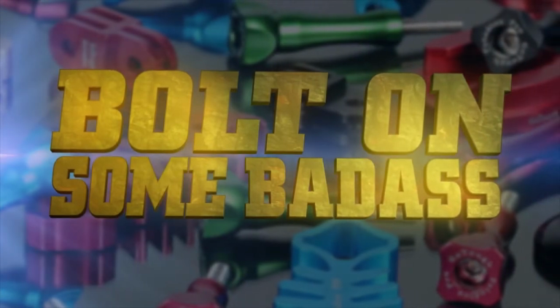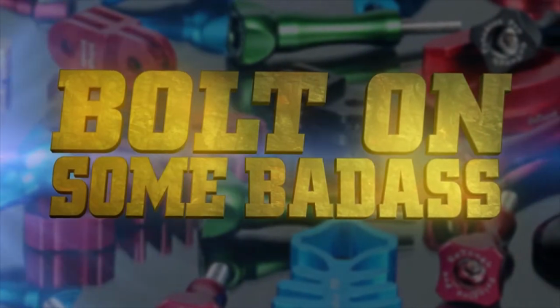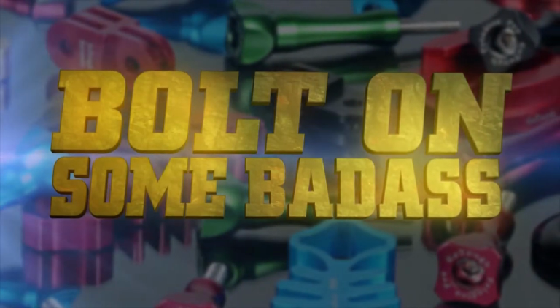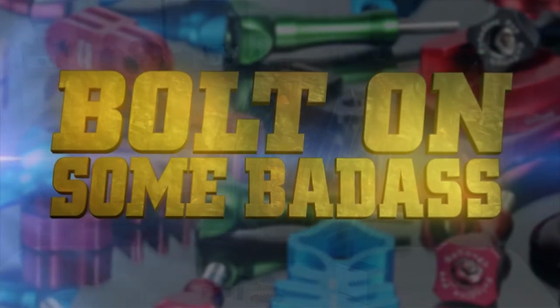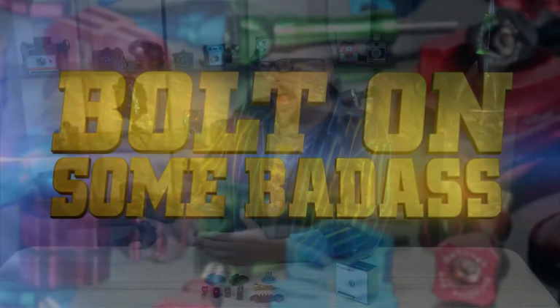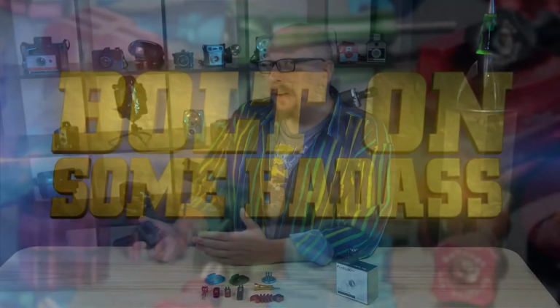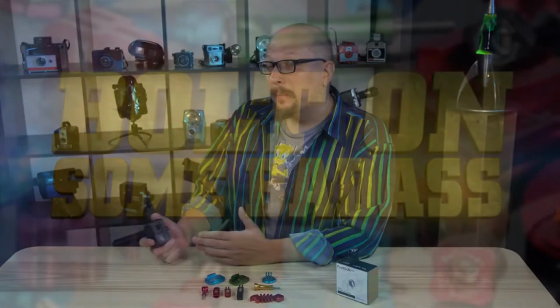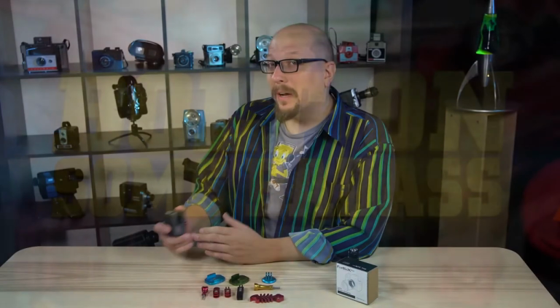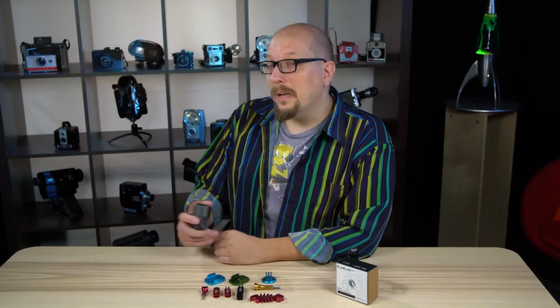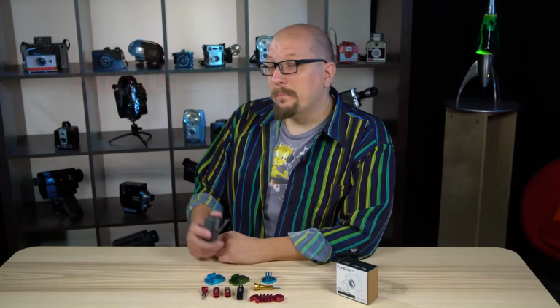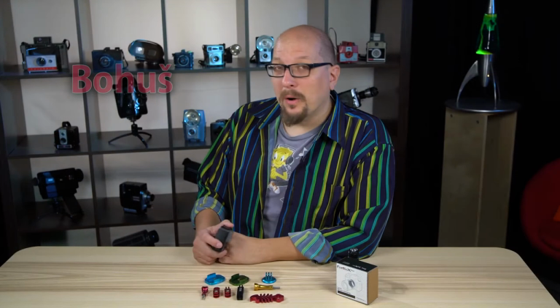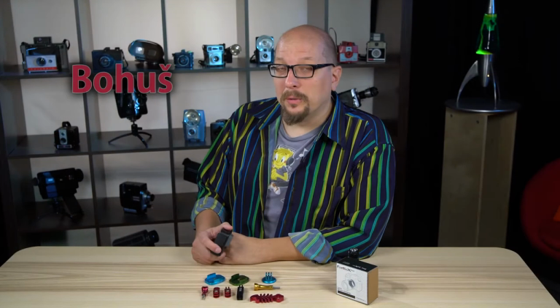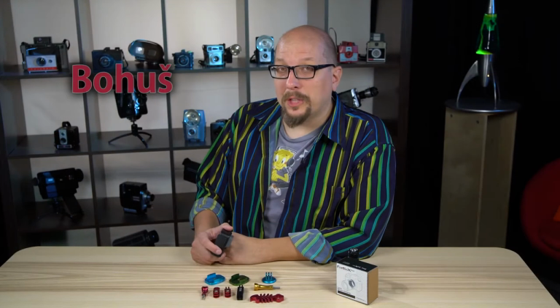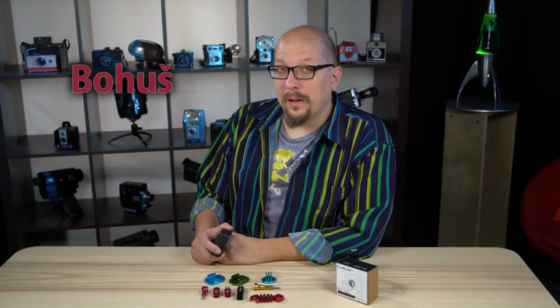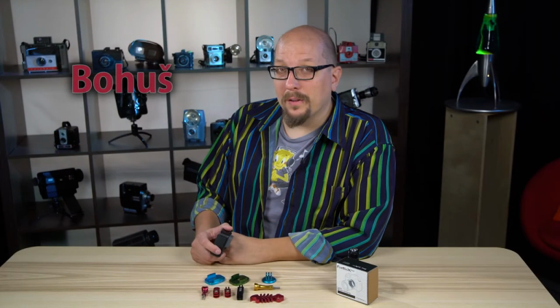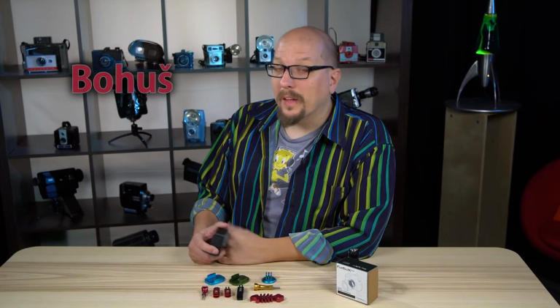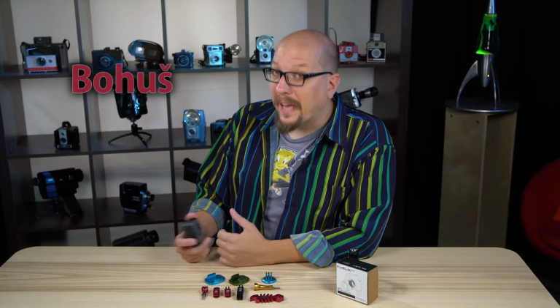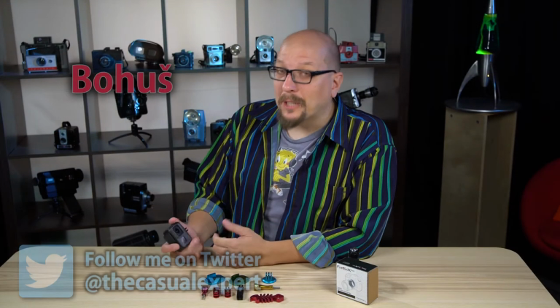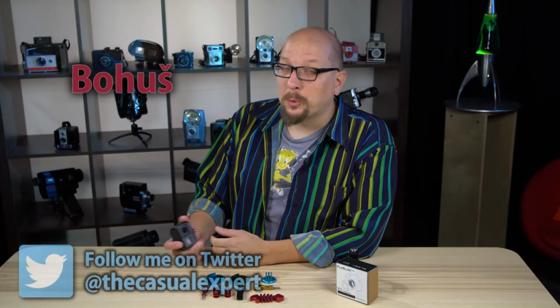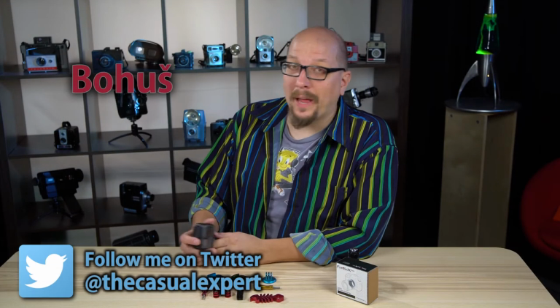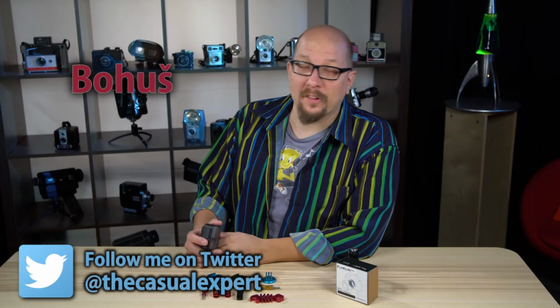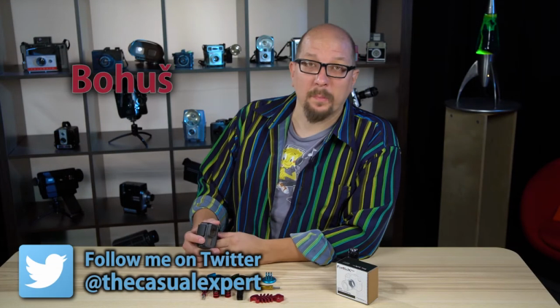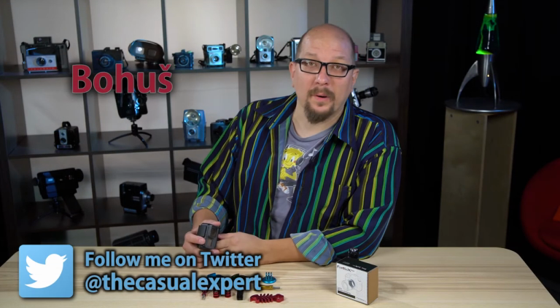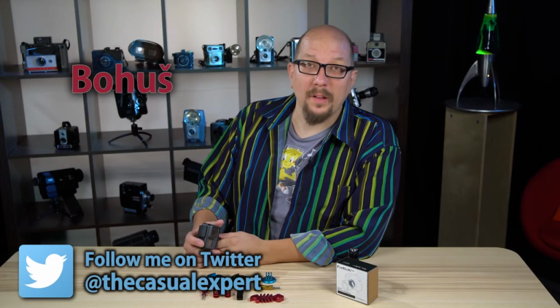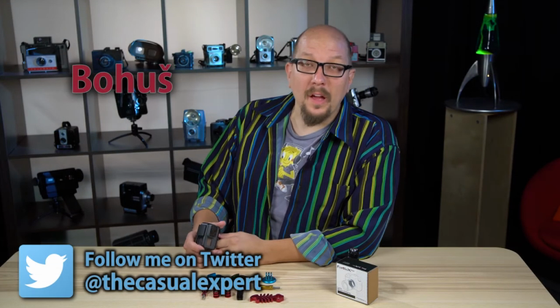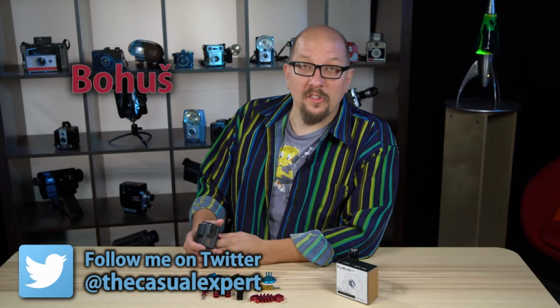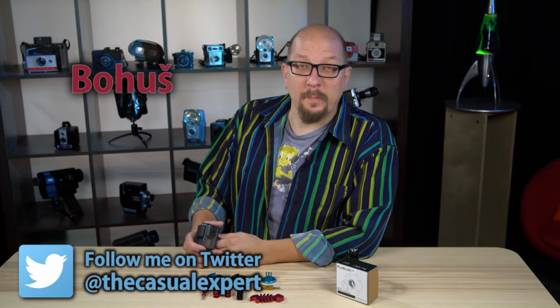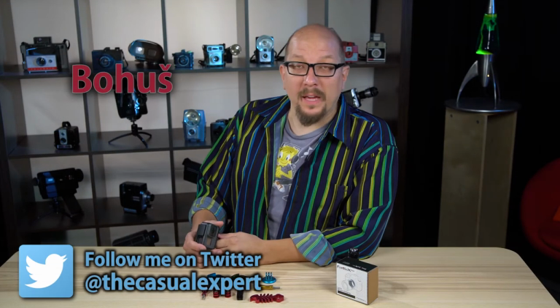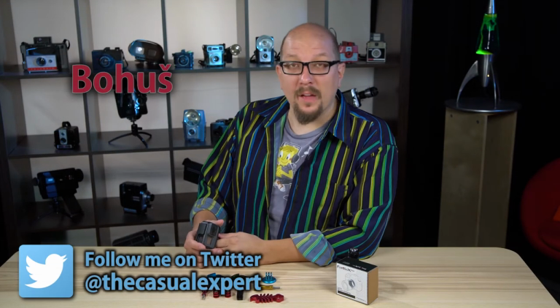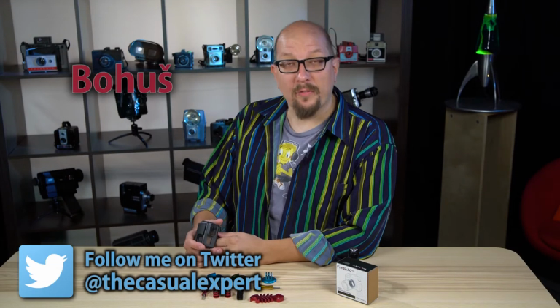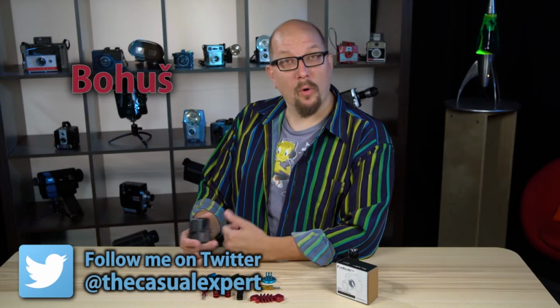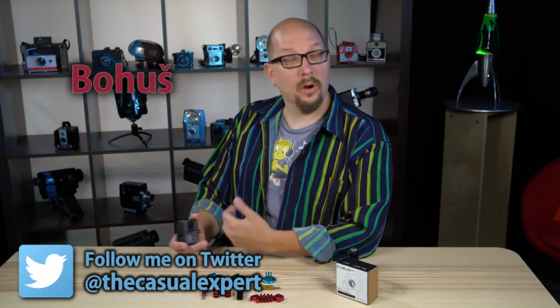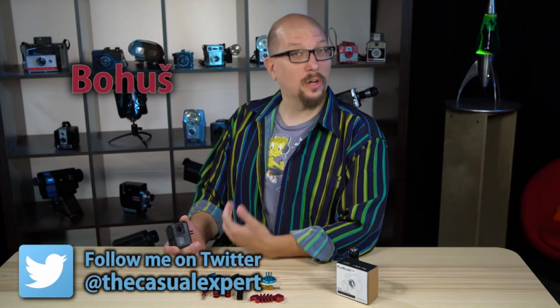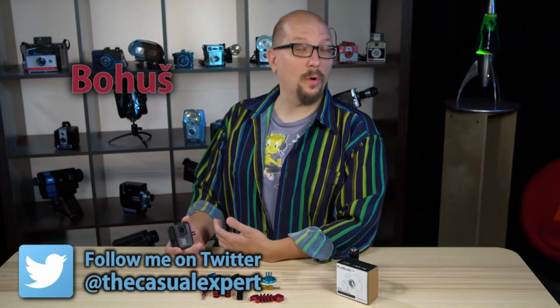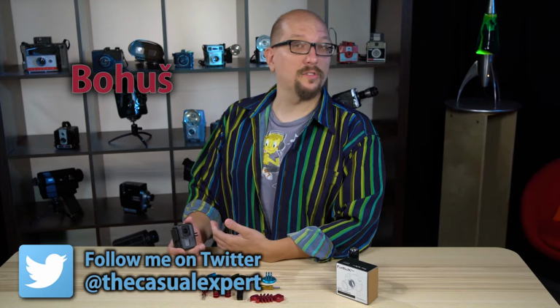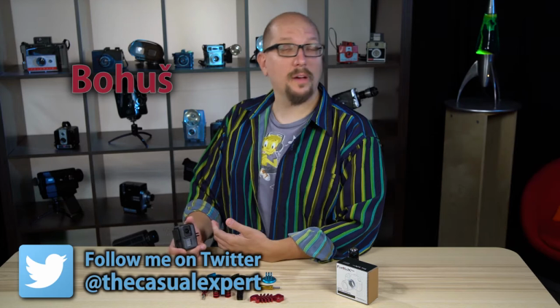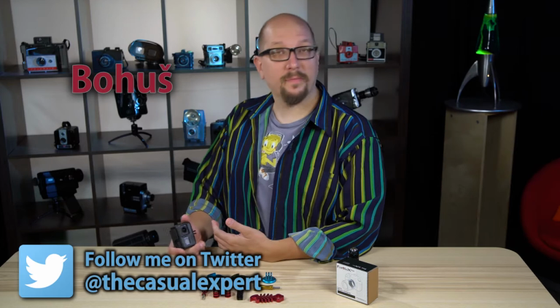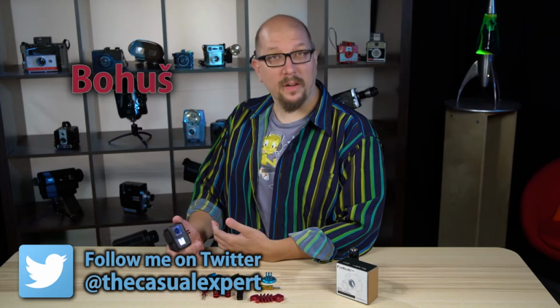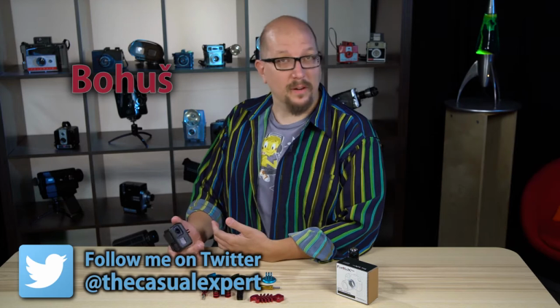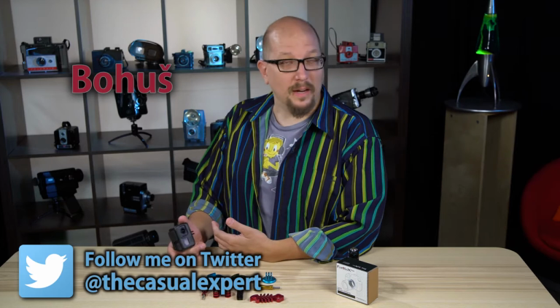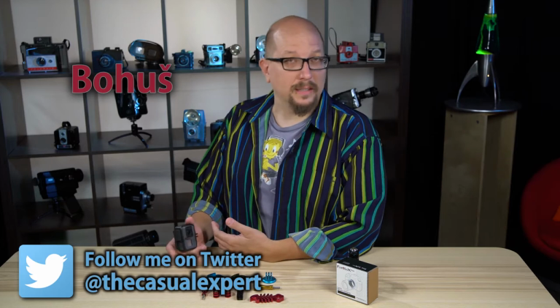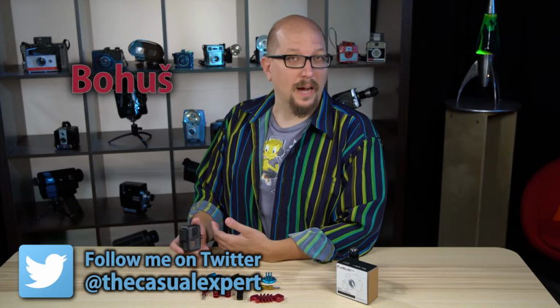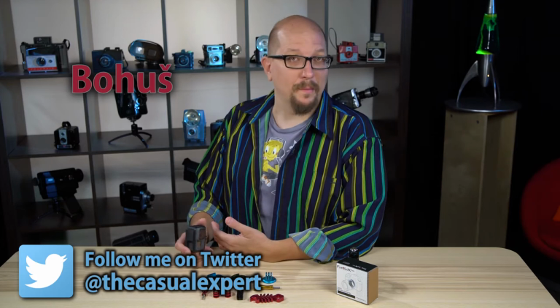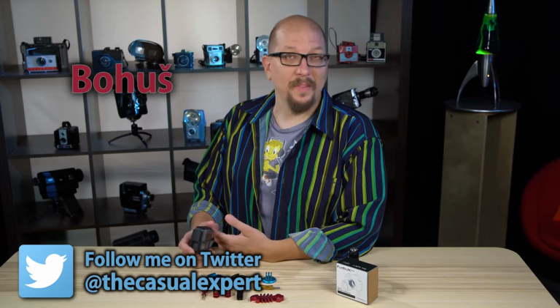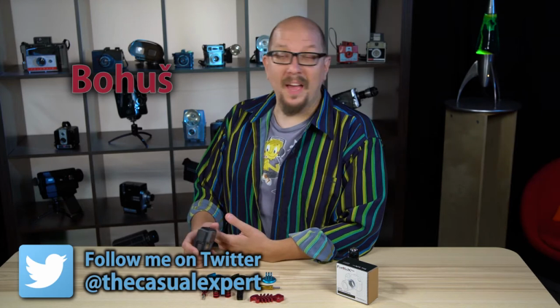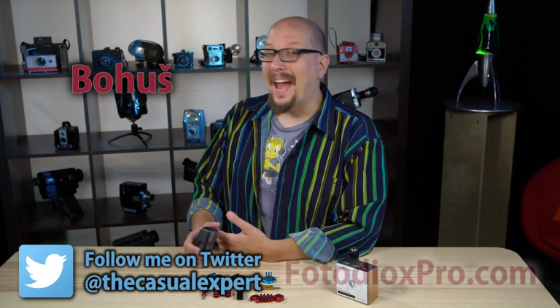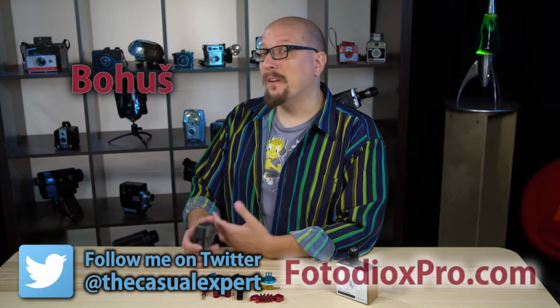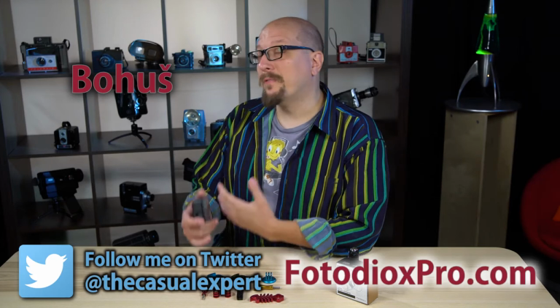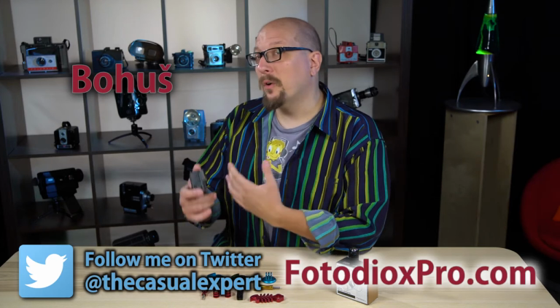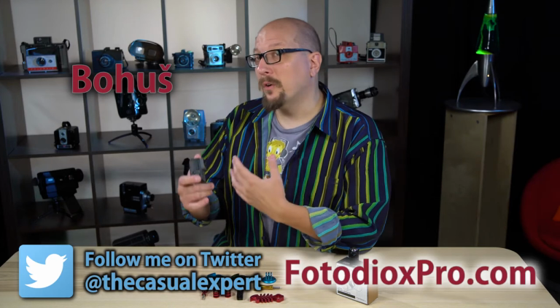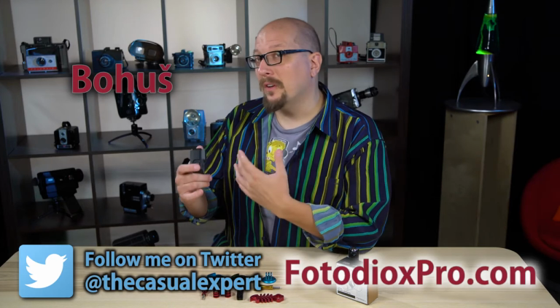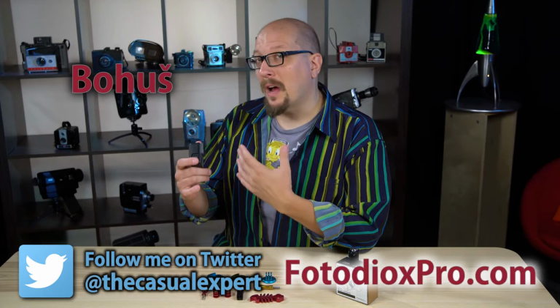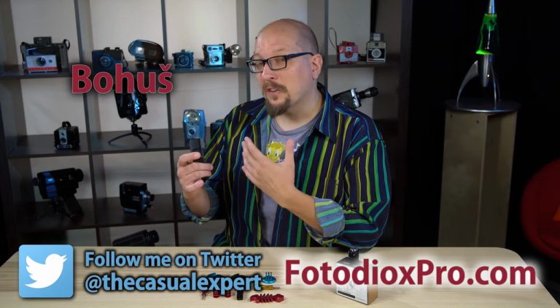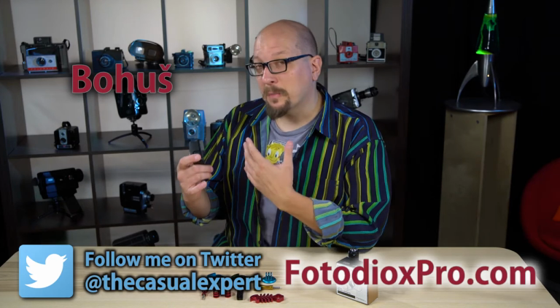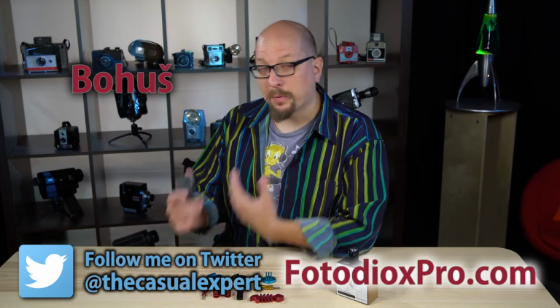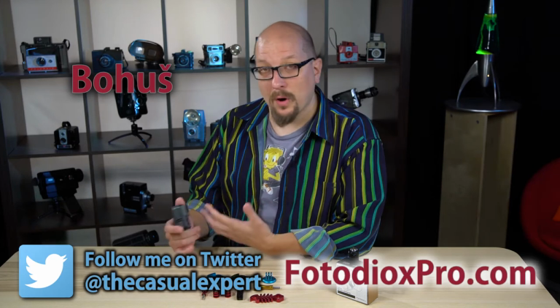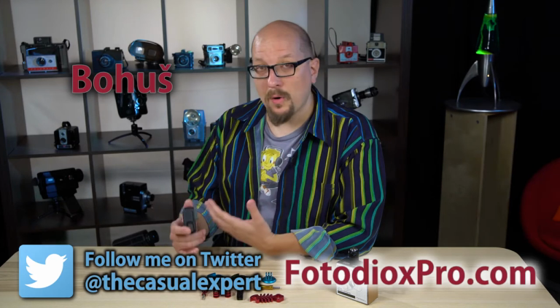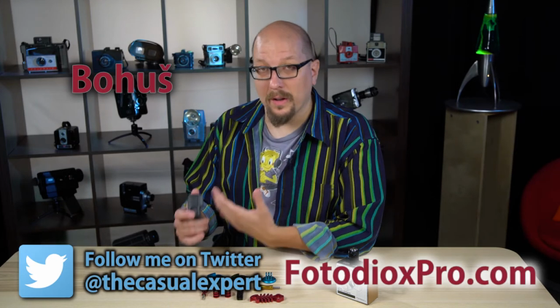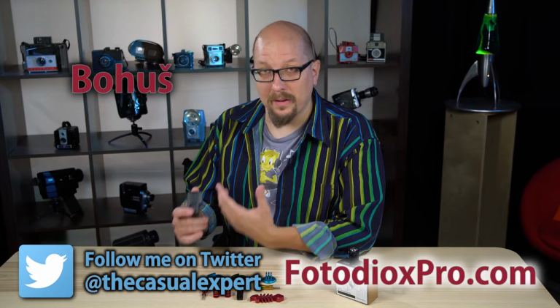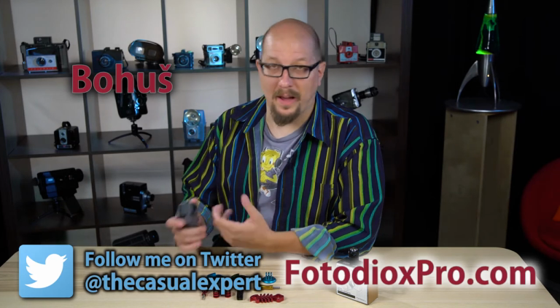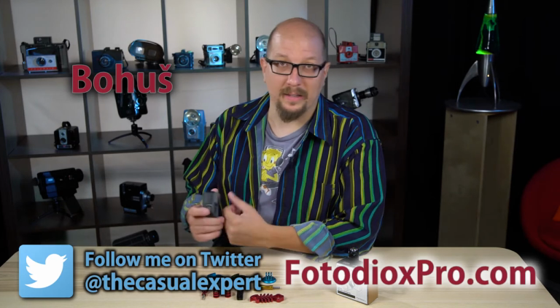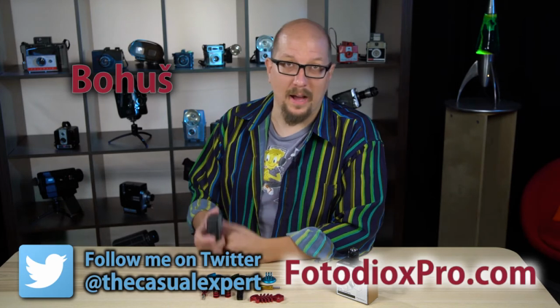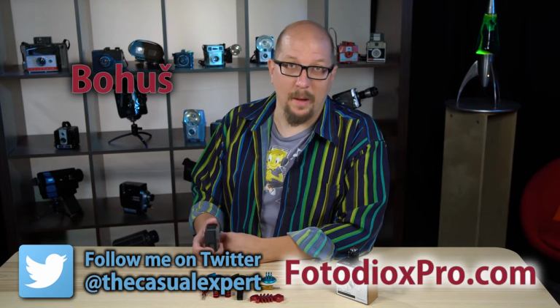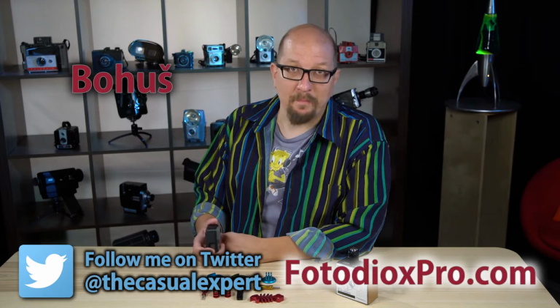Hey everybody, Bohus here, the casual expert speaking for GoToughGear.com and PhotoDioxPro.com.